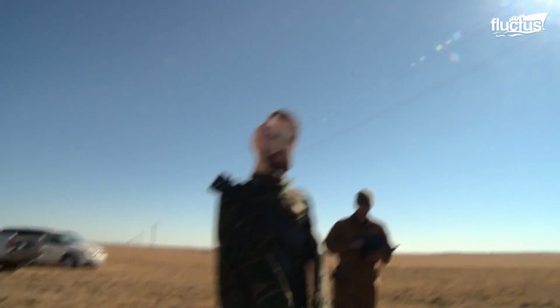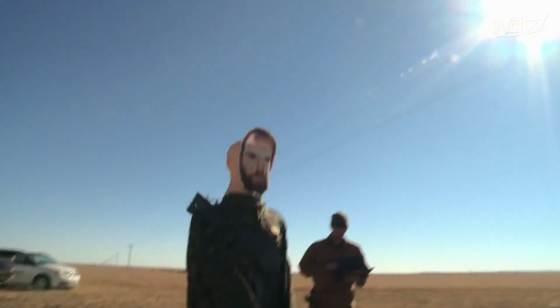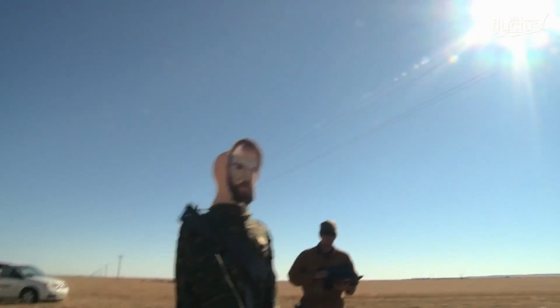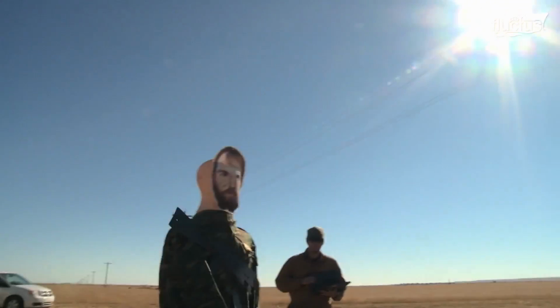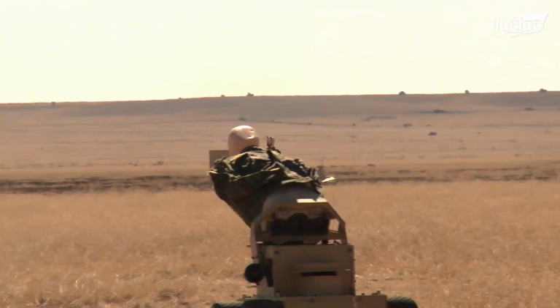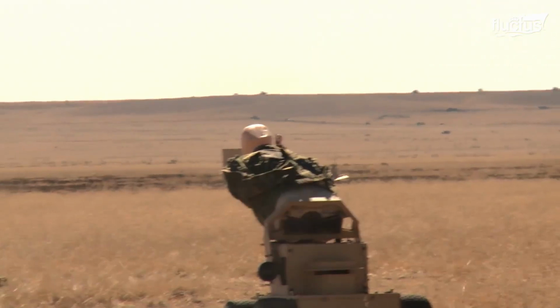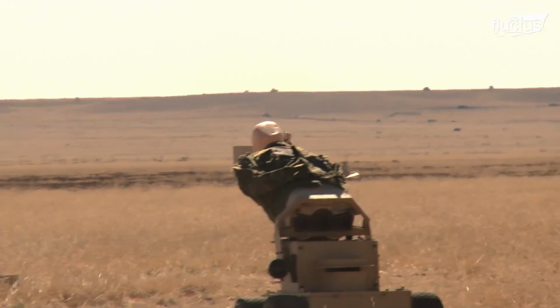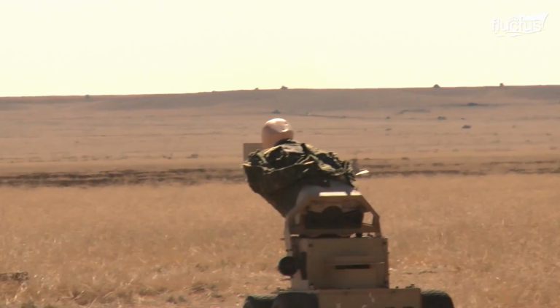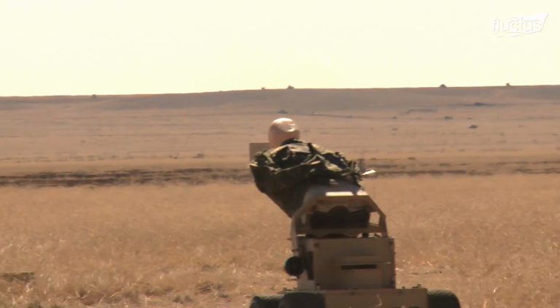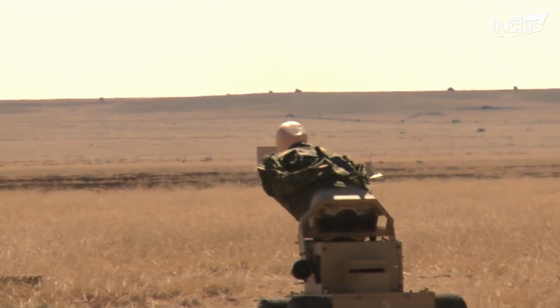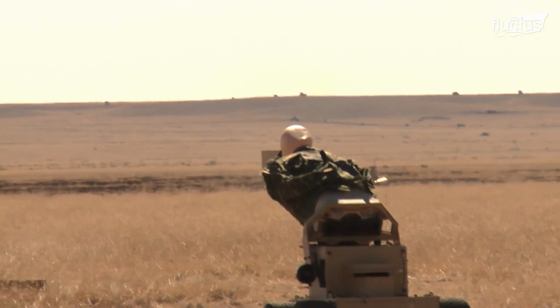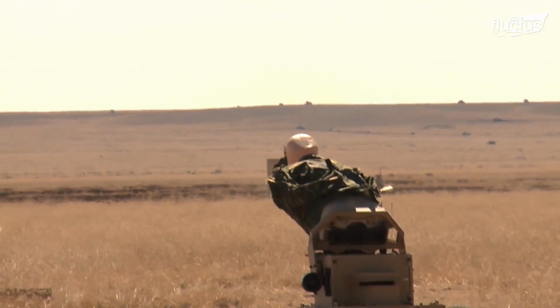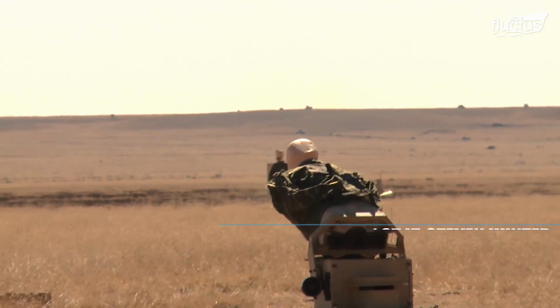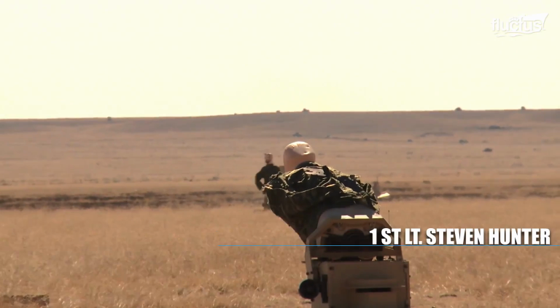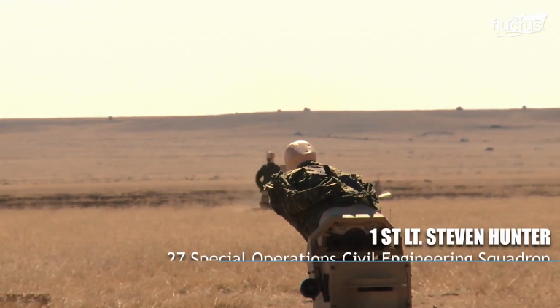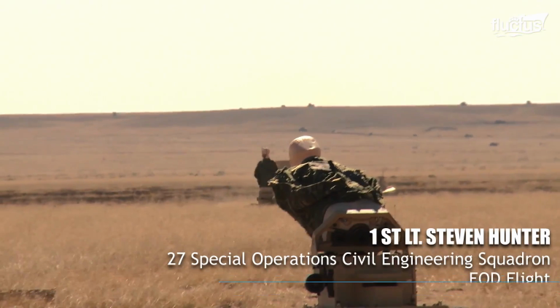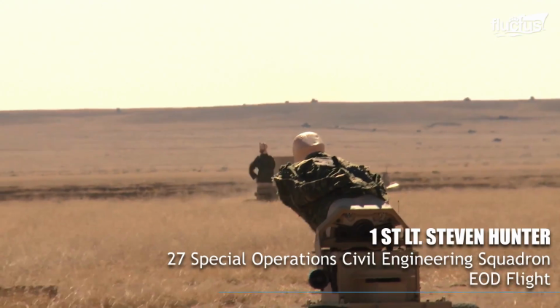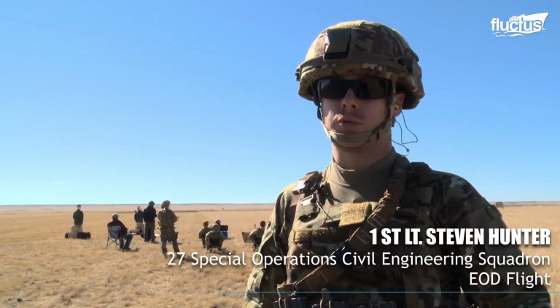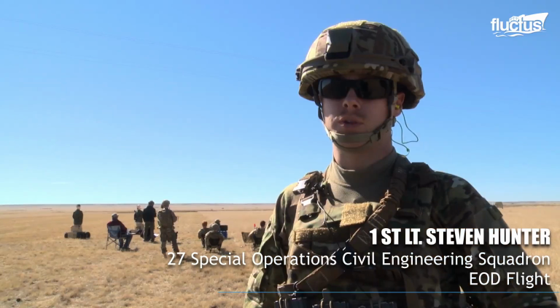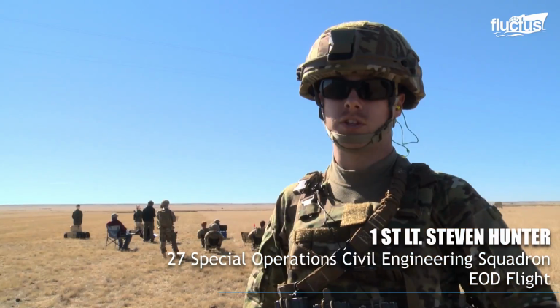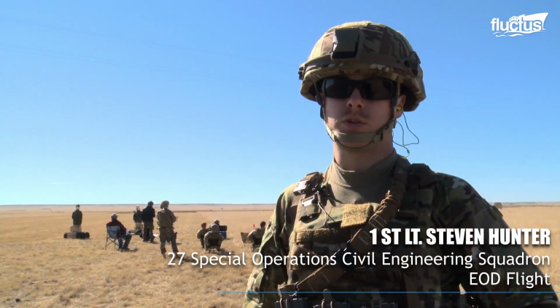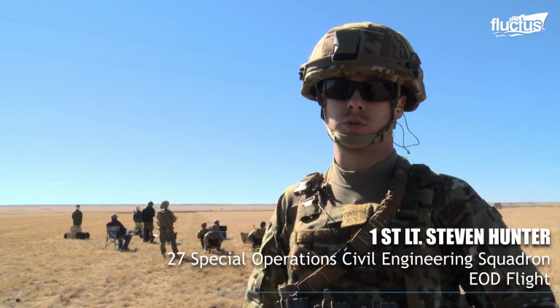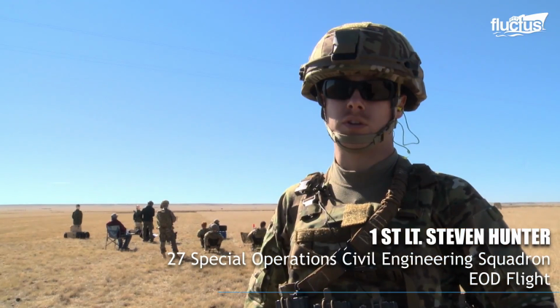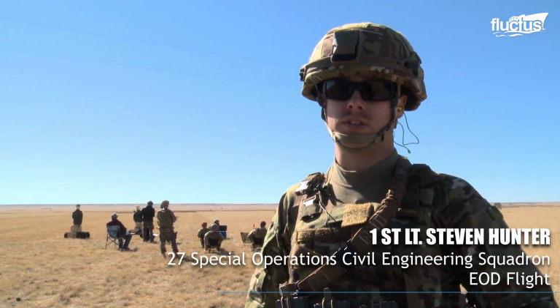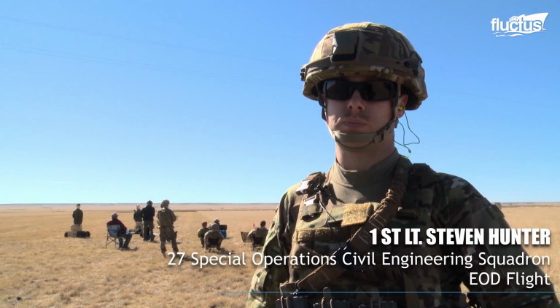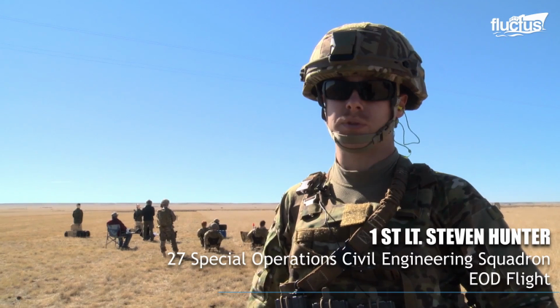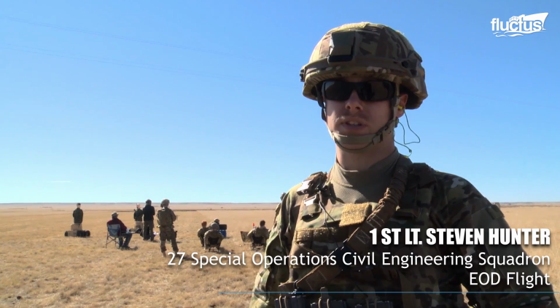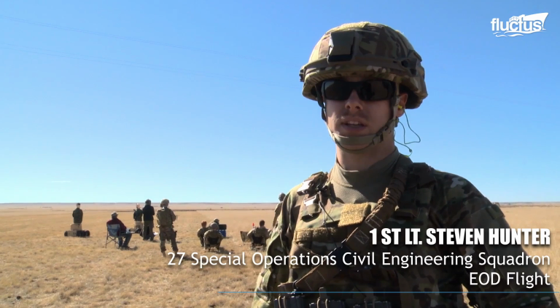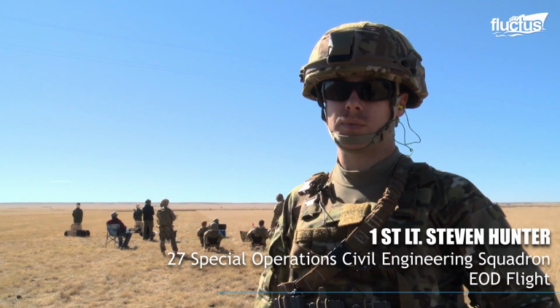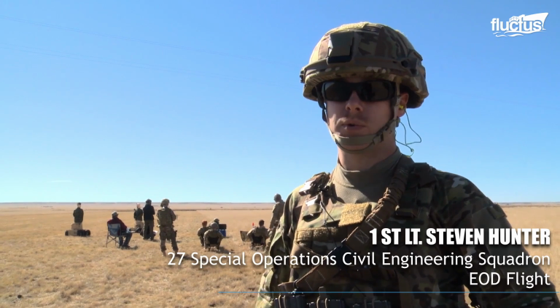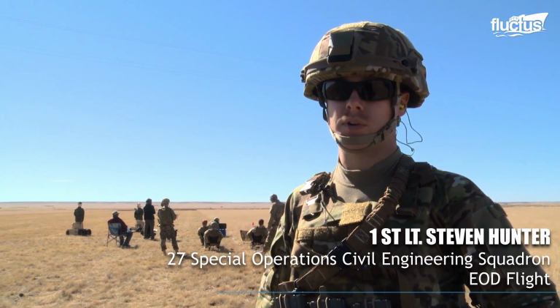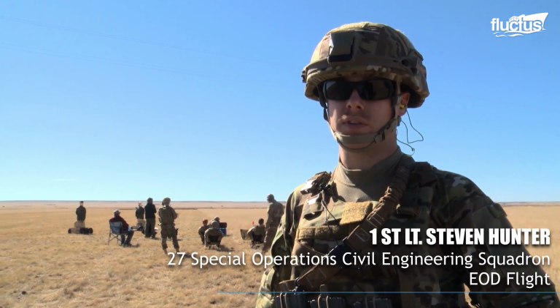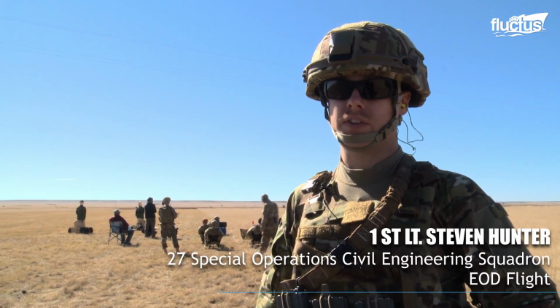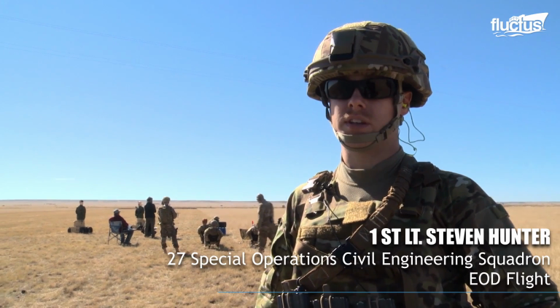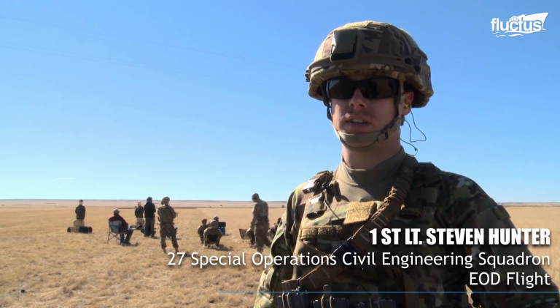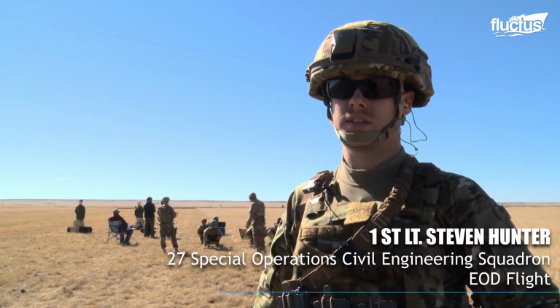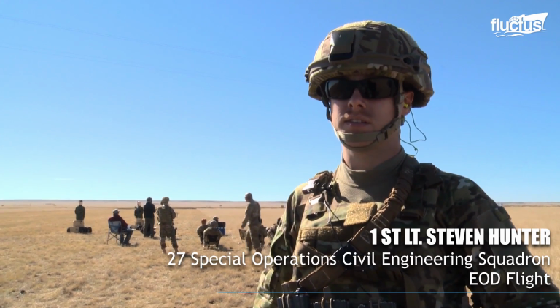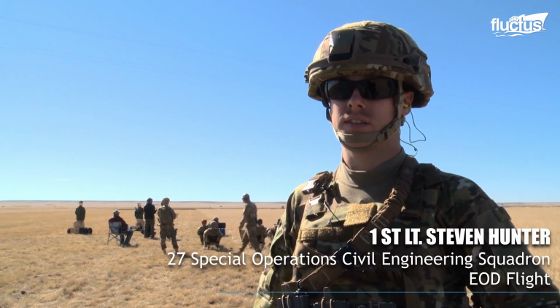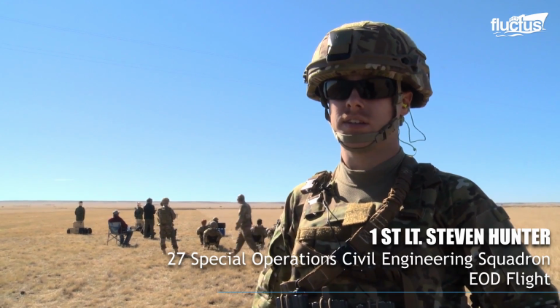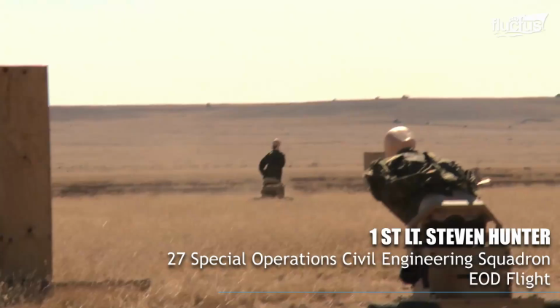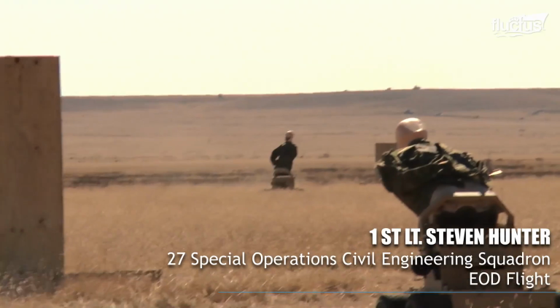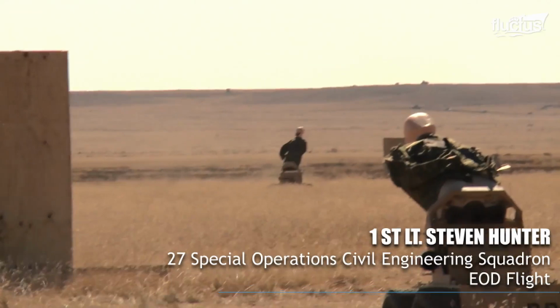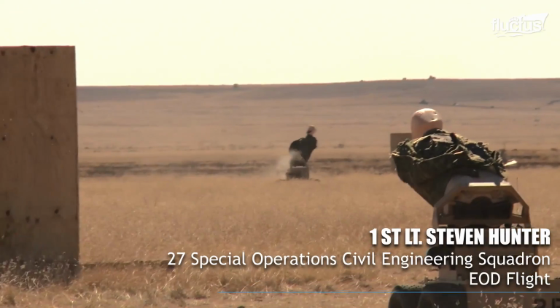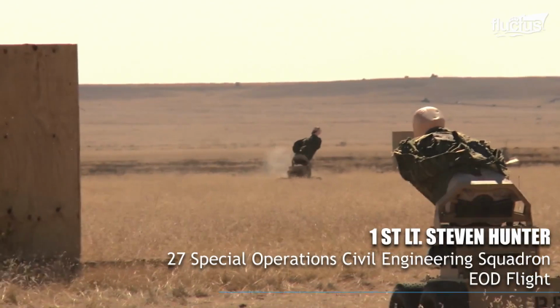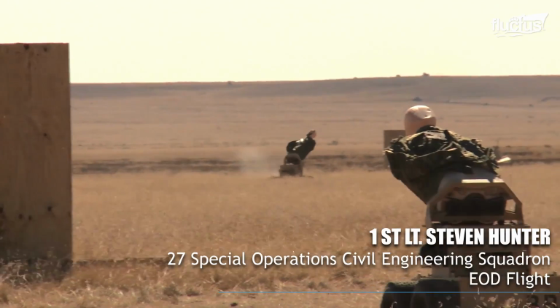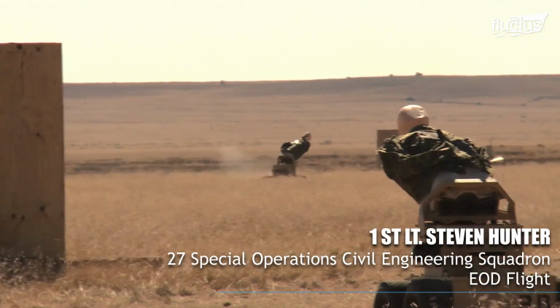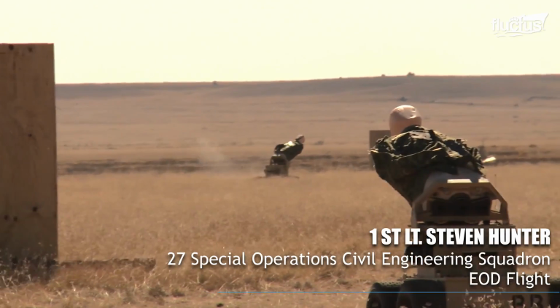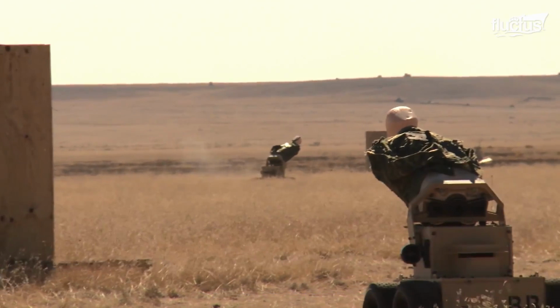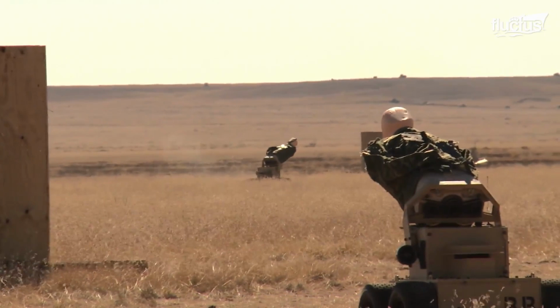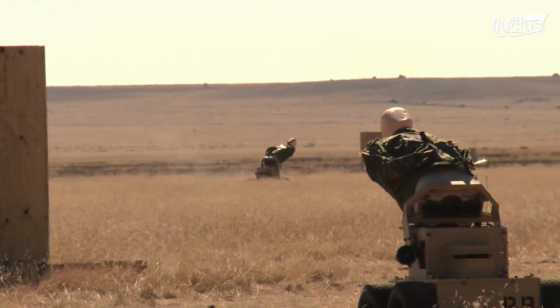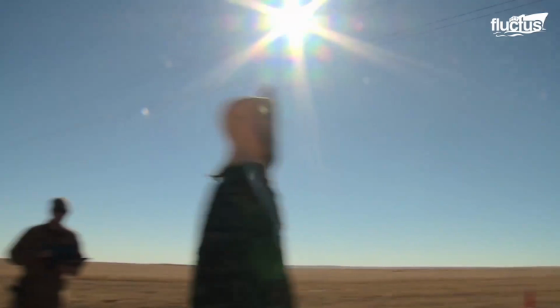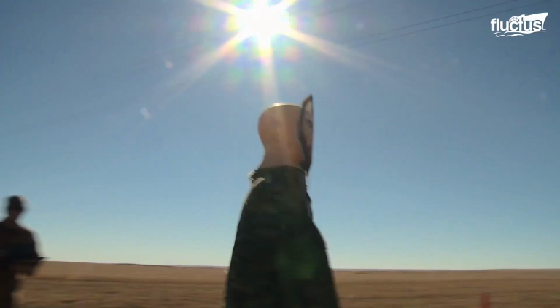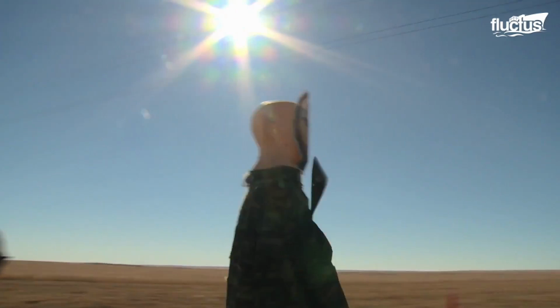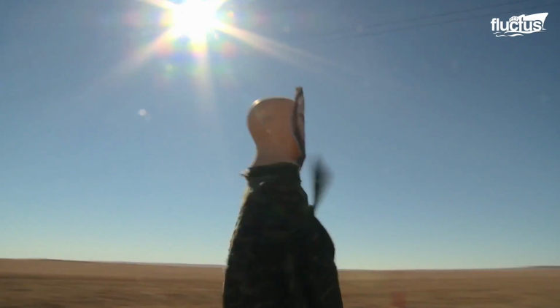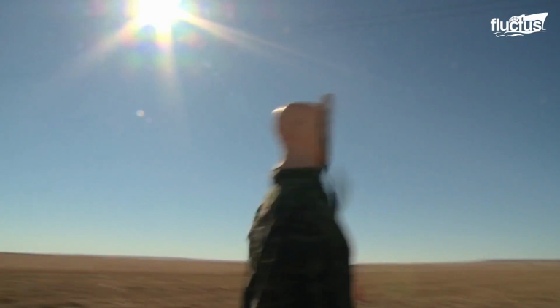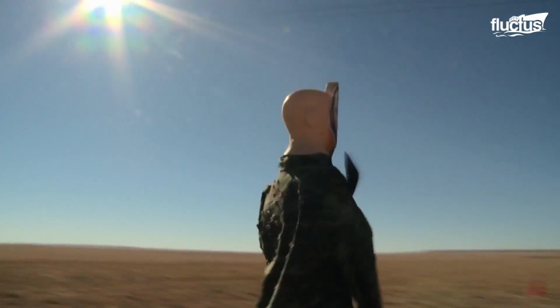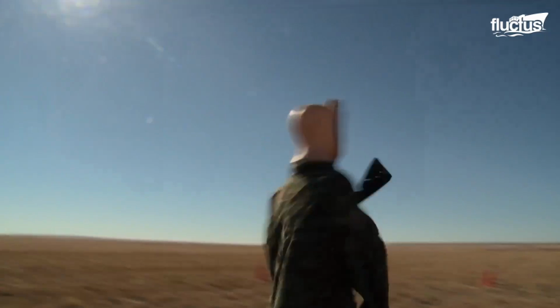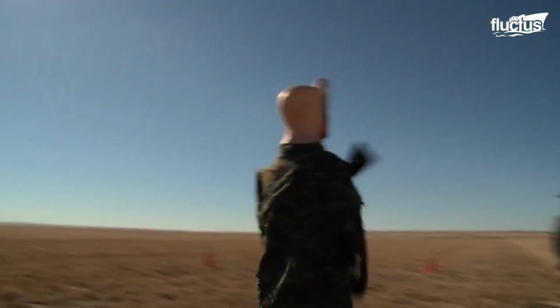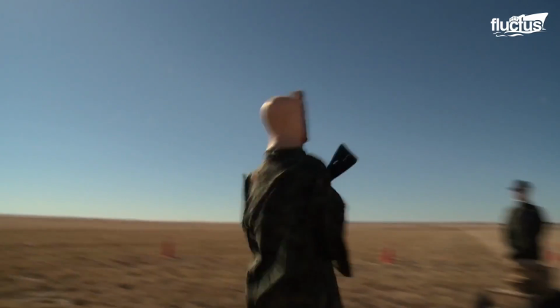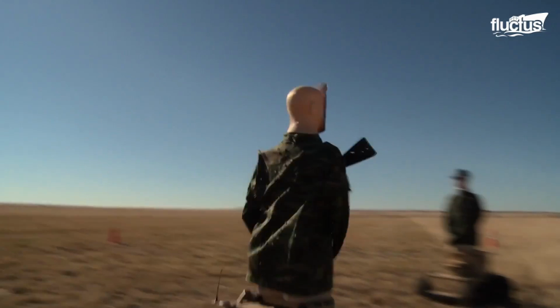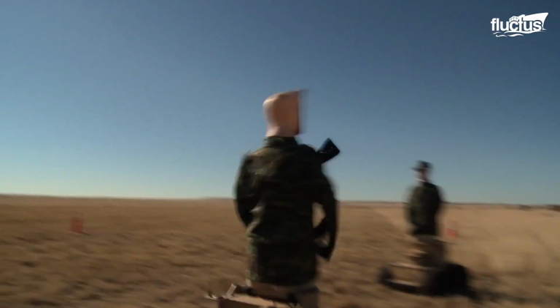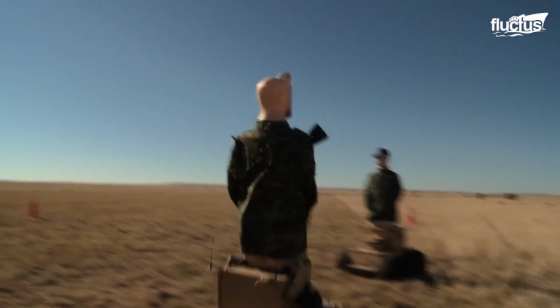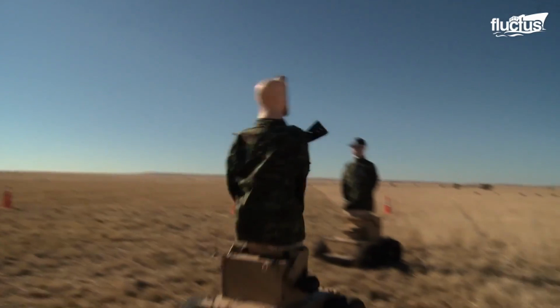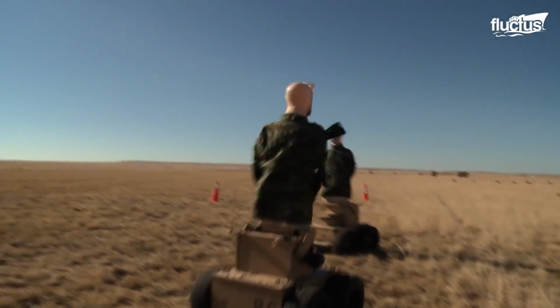They're all talking to each other. It's really cool because it shows how hard it is when a target is actually moving.